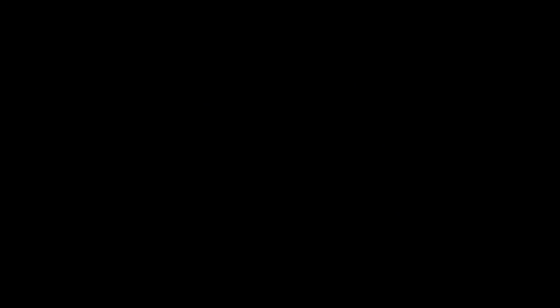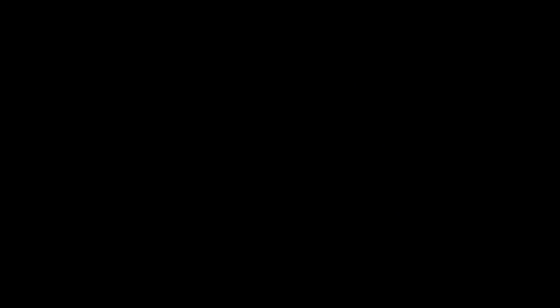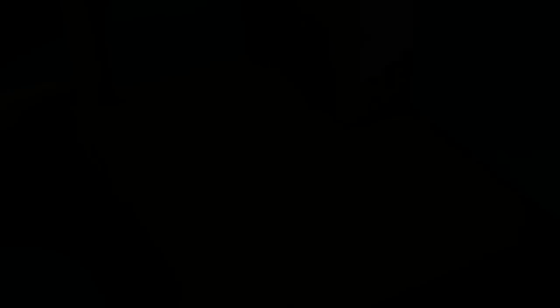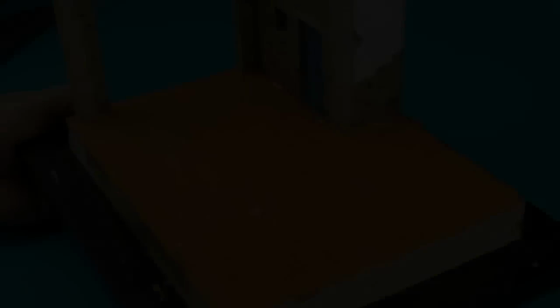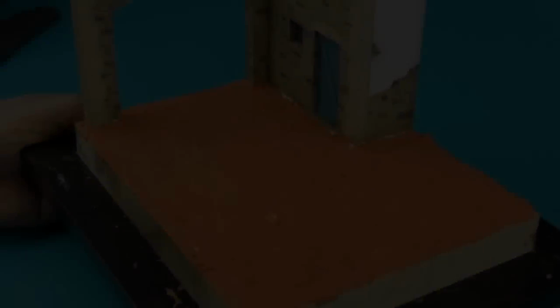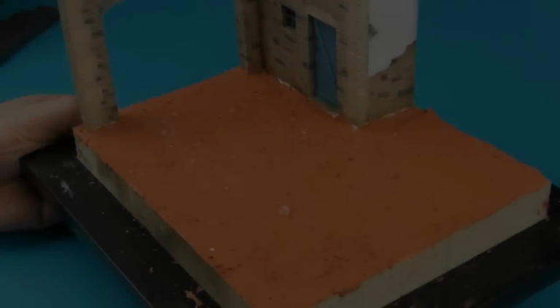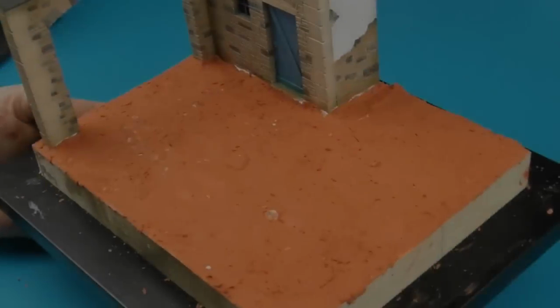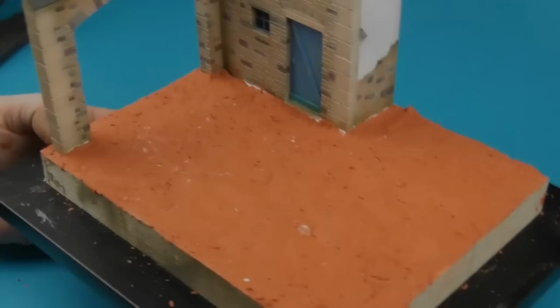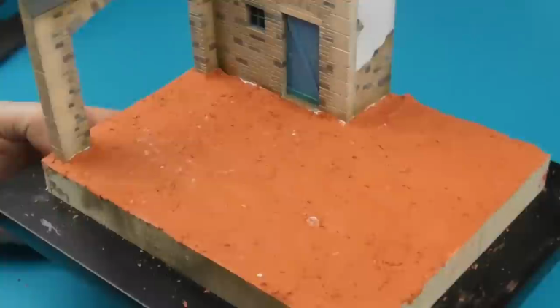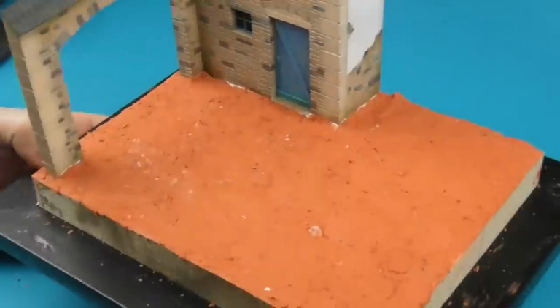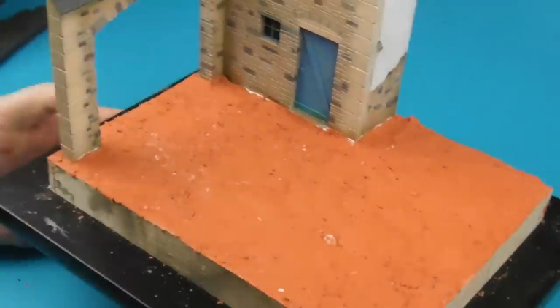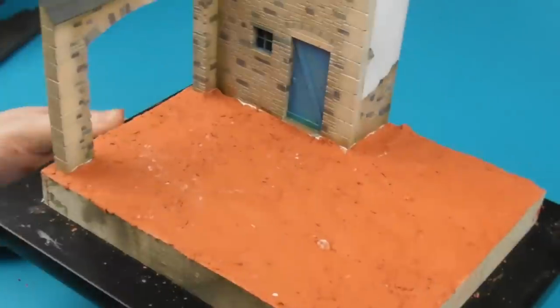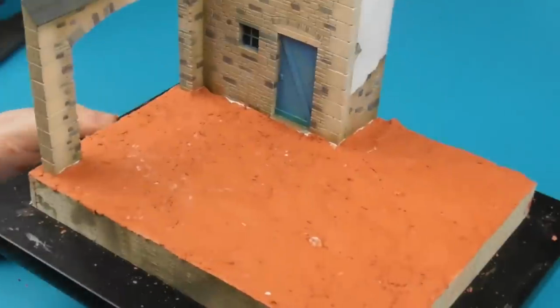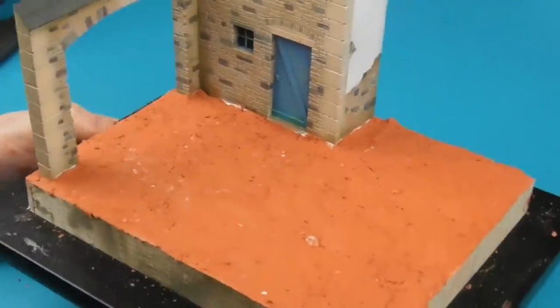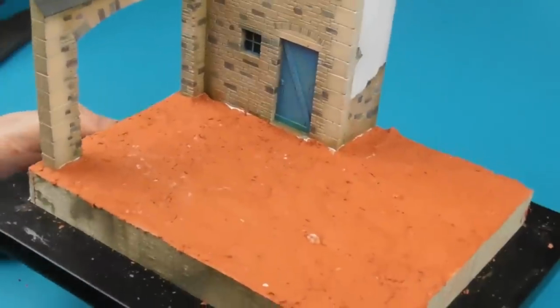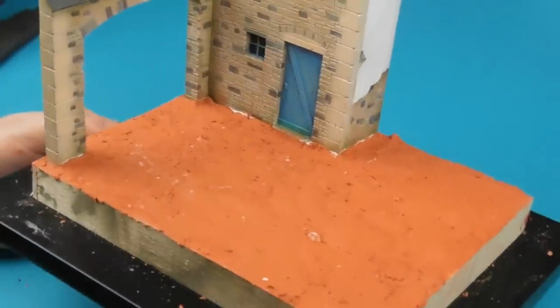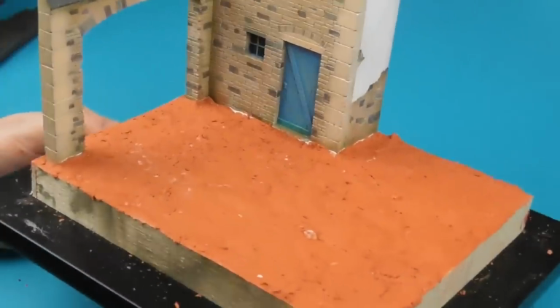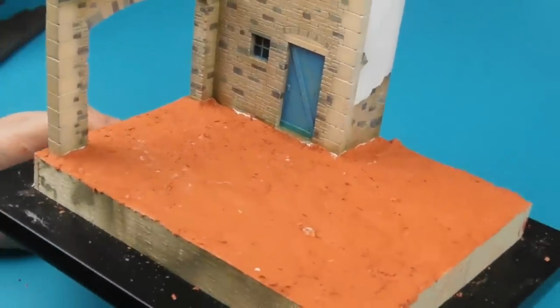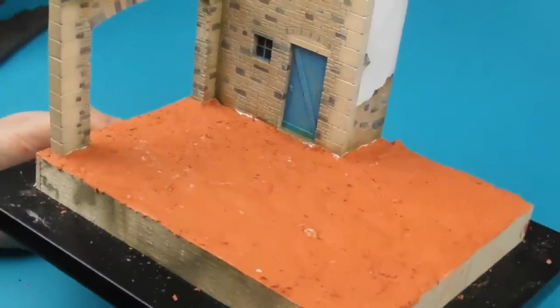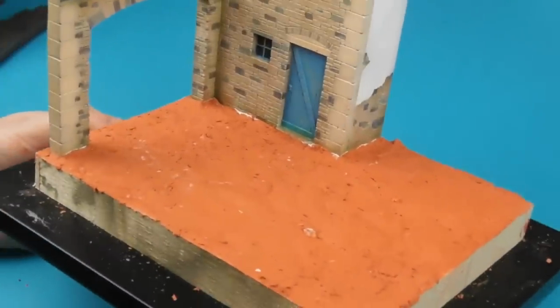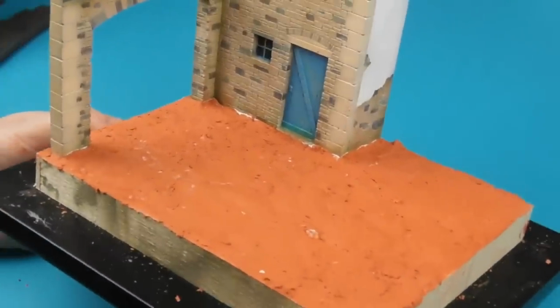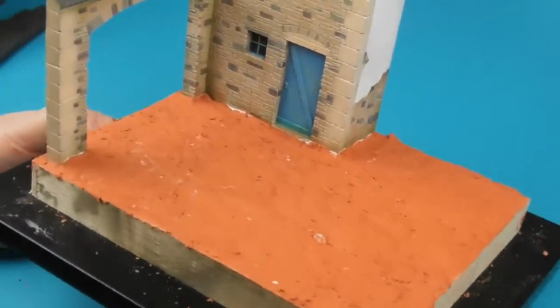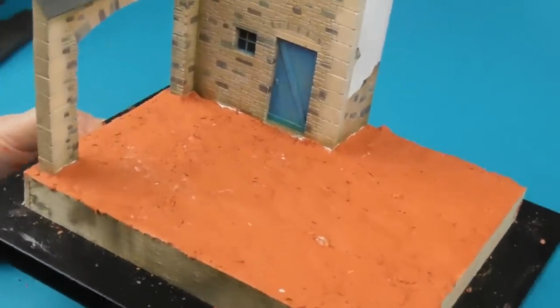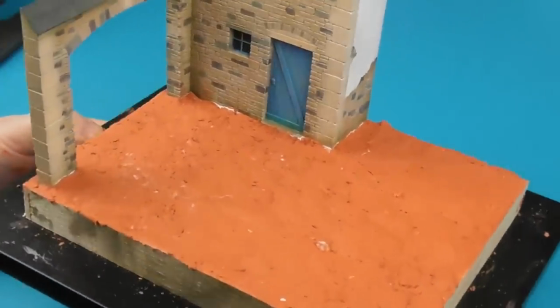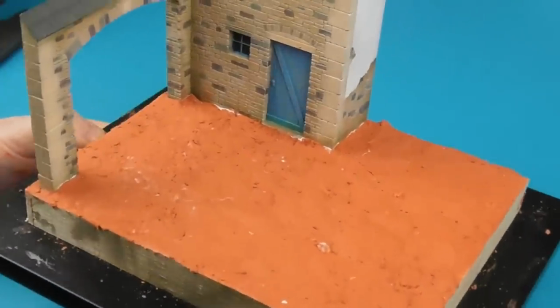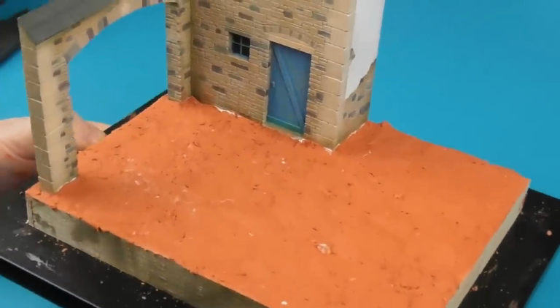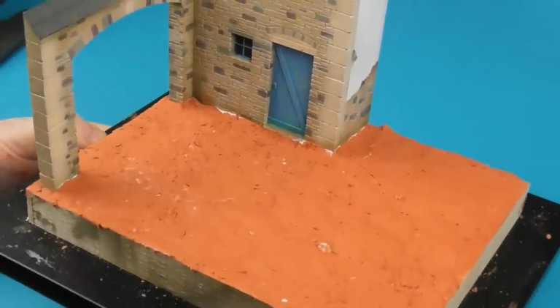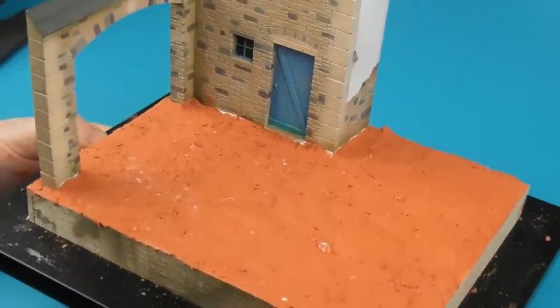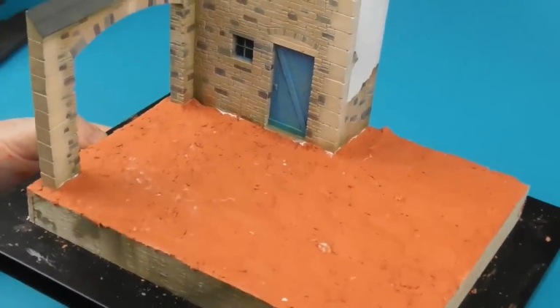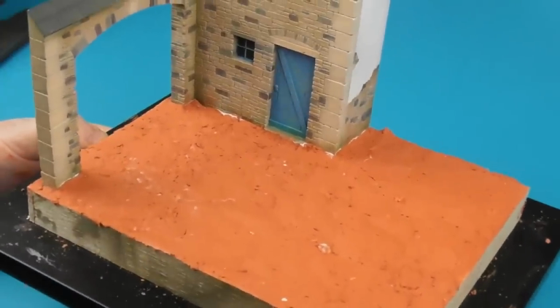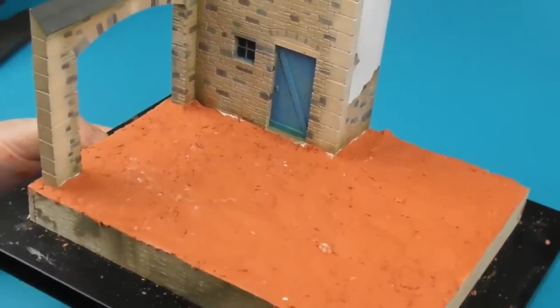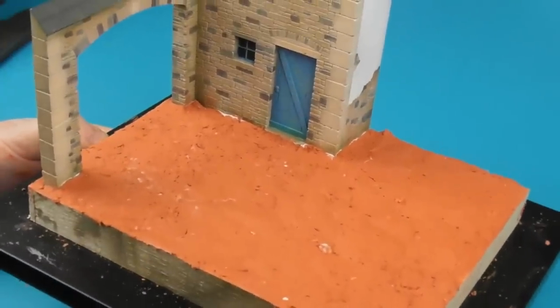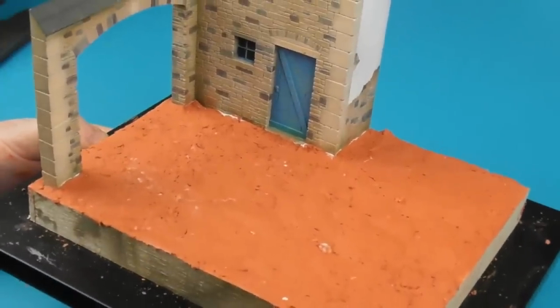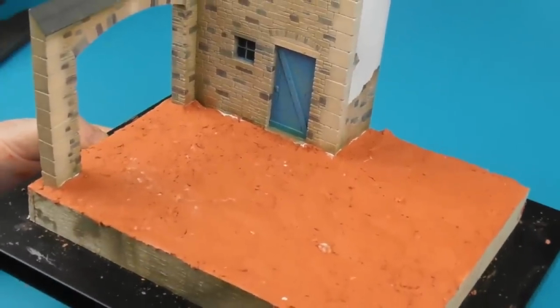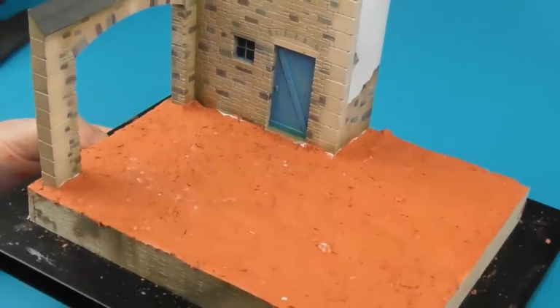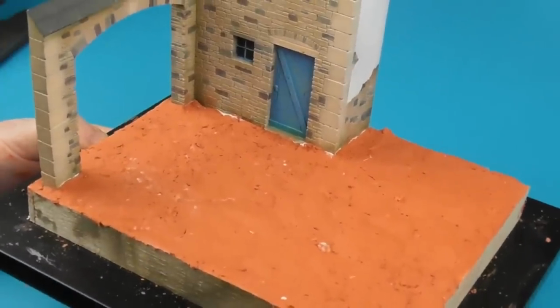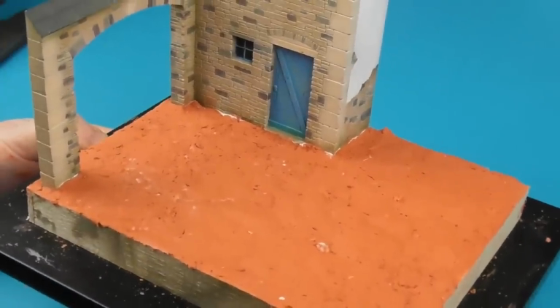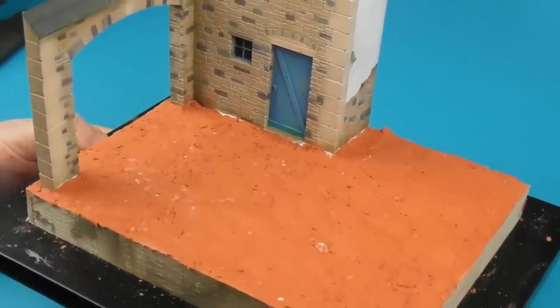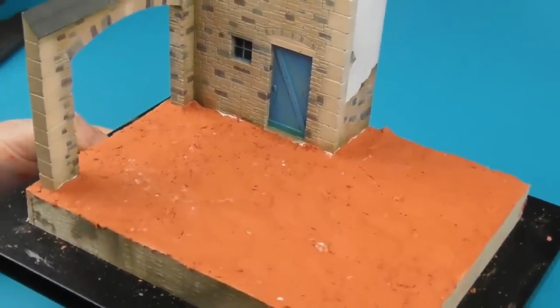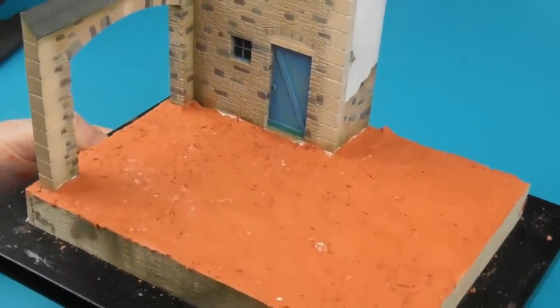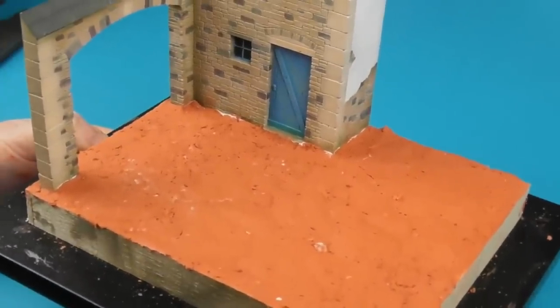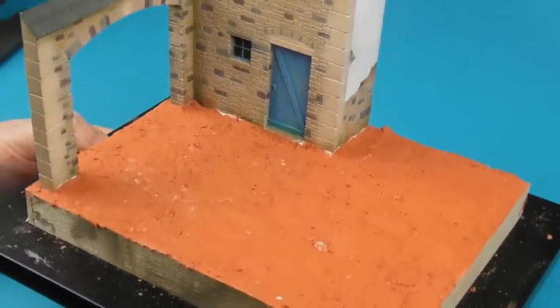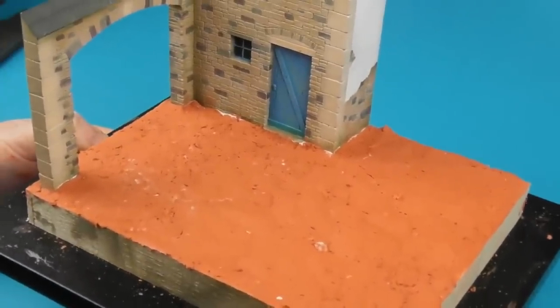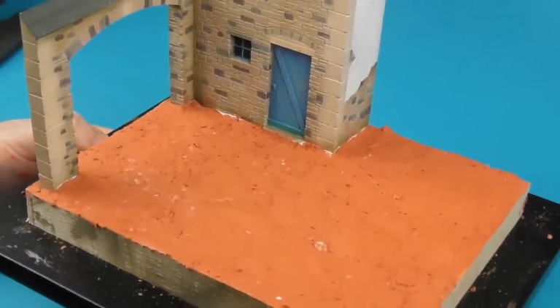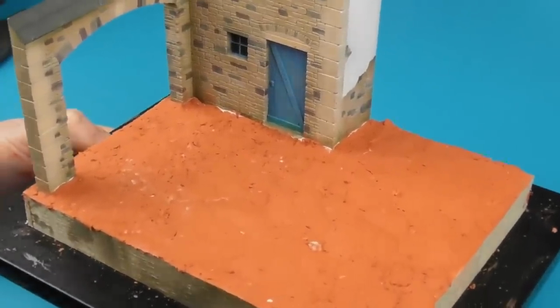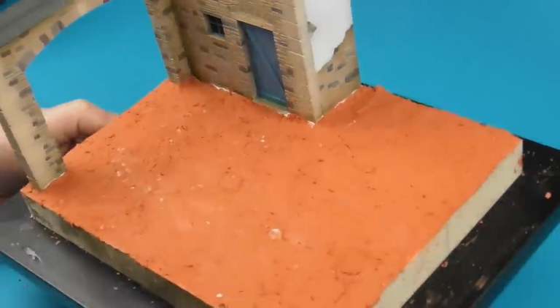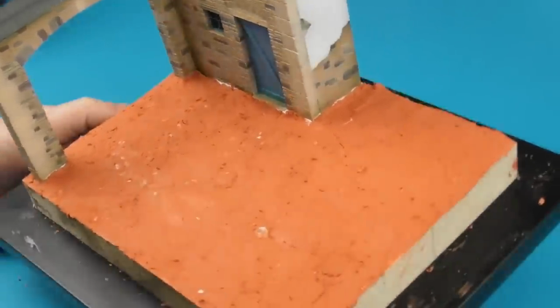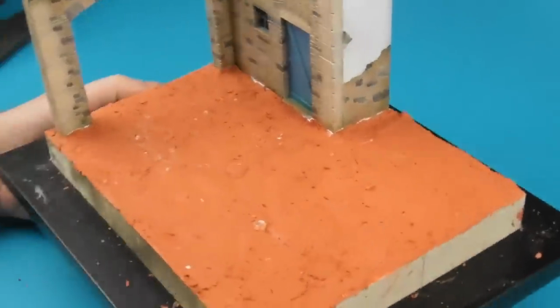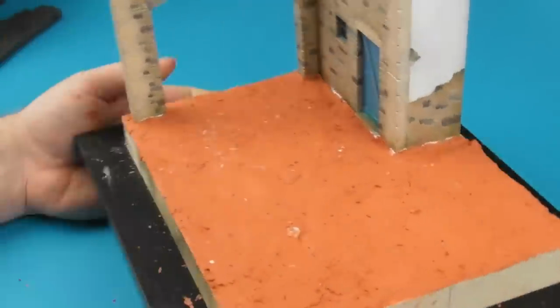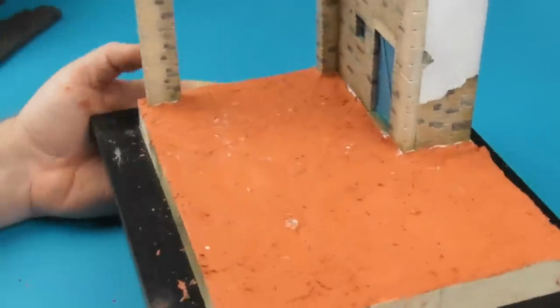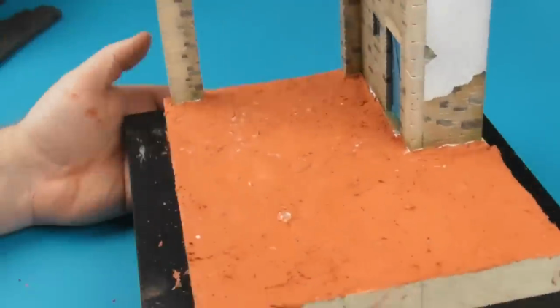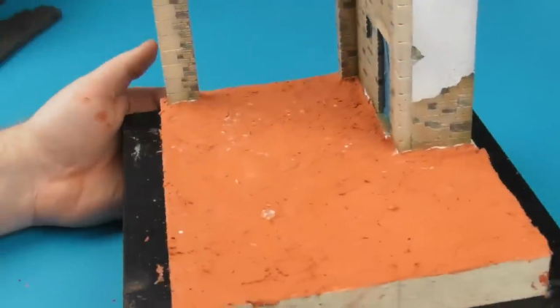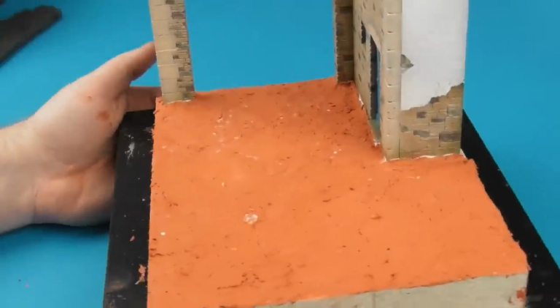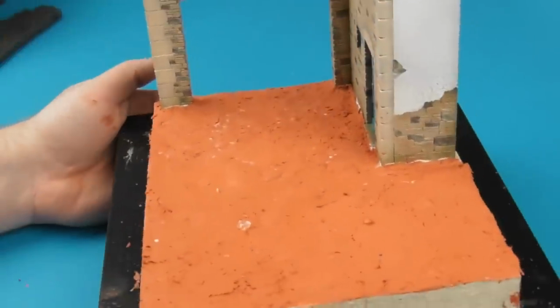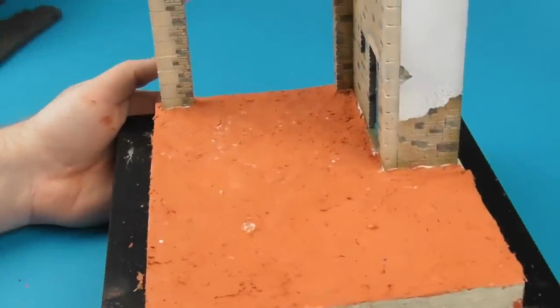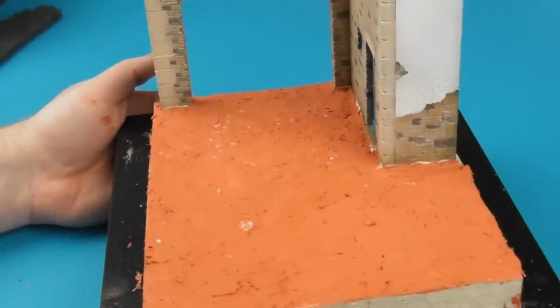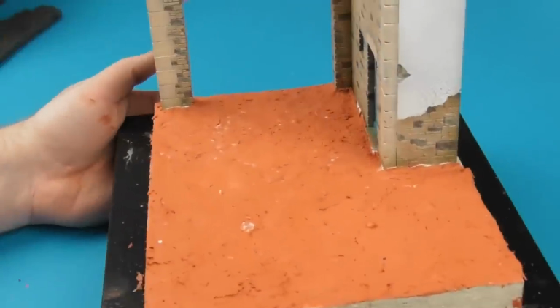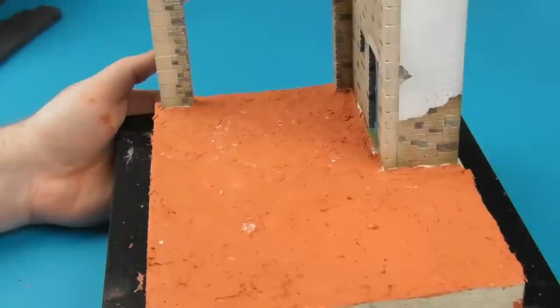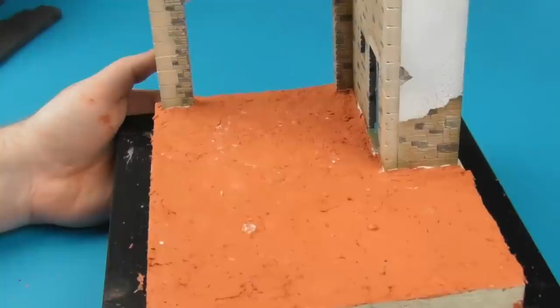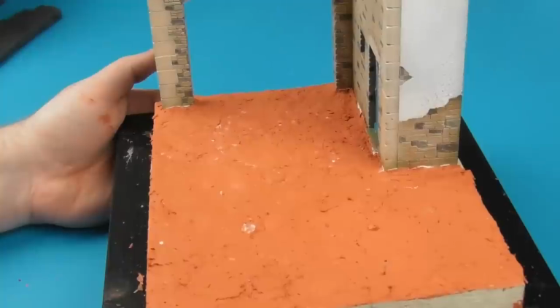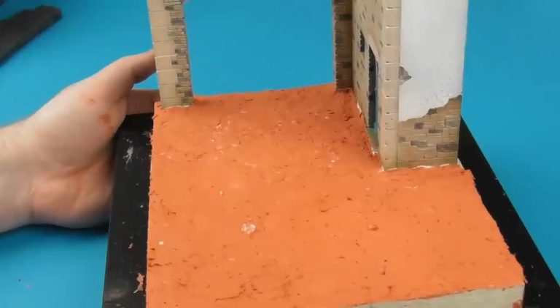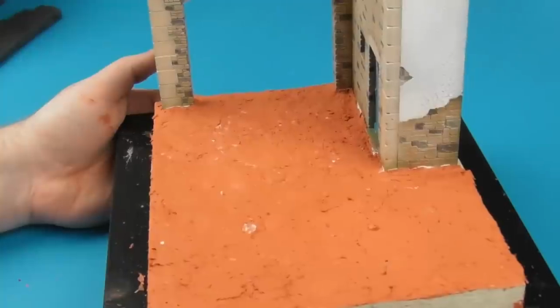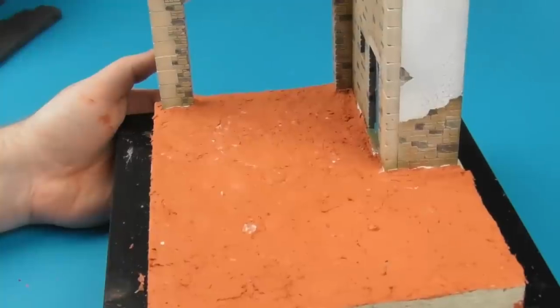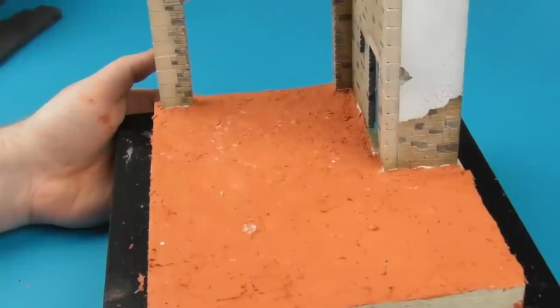After about 24 hours, the clay is fully dry and the wood glue did its job — it stopped everything from cracking.